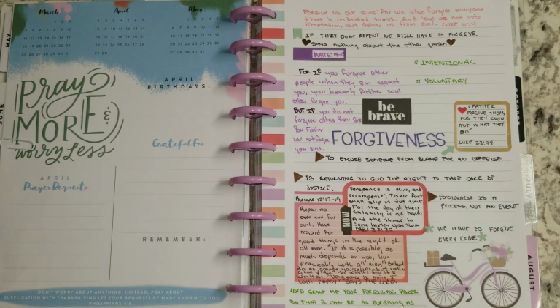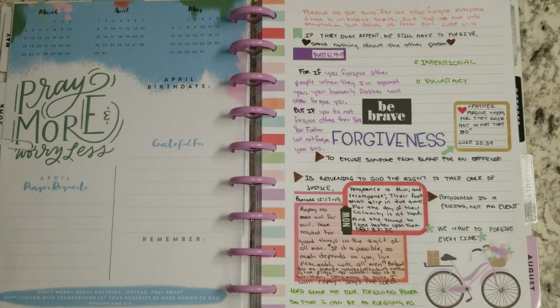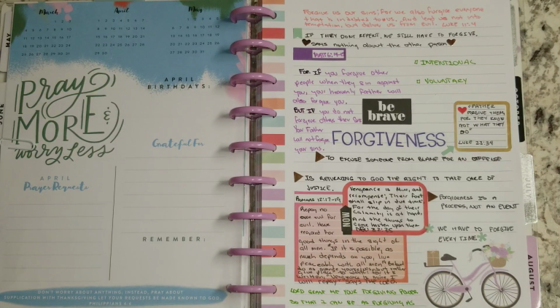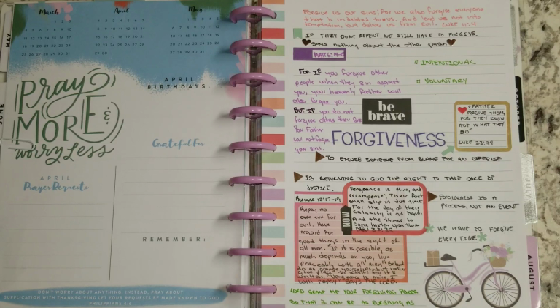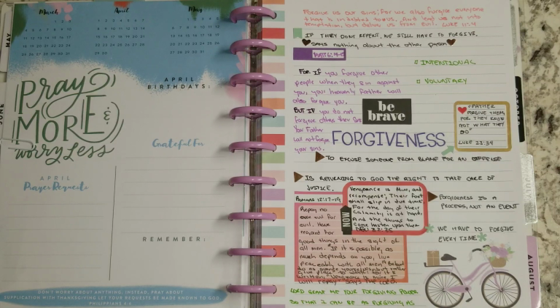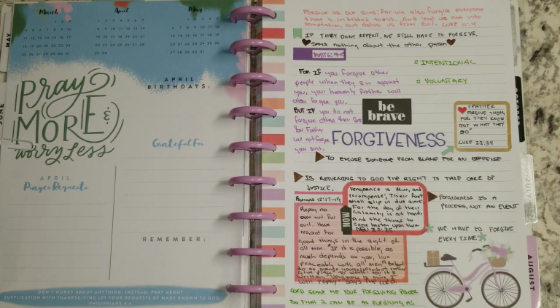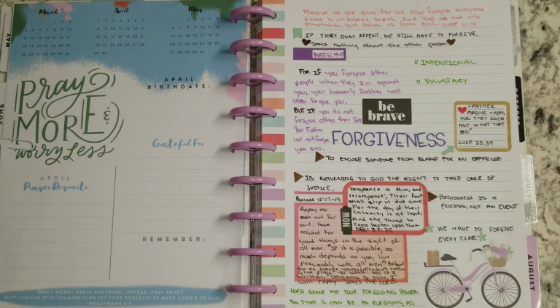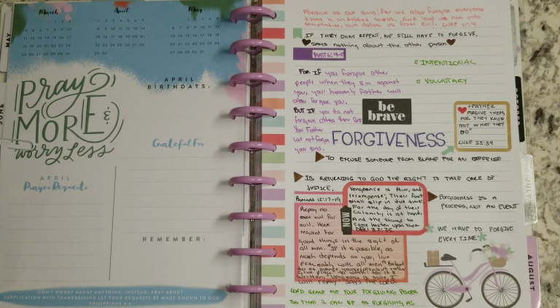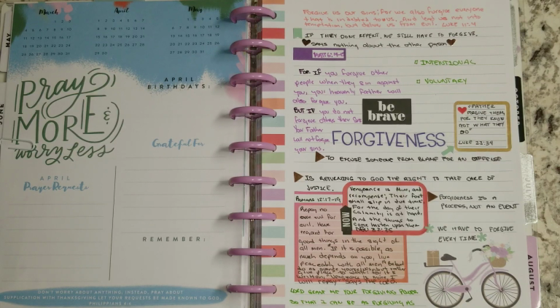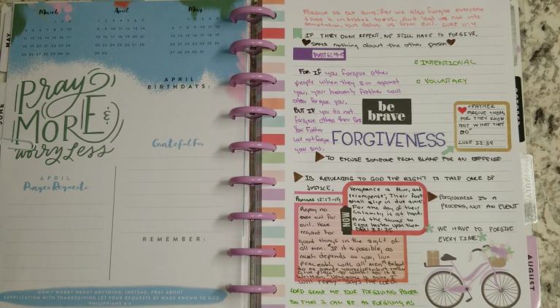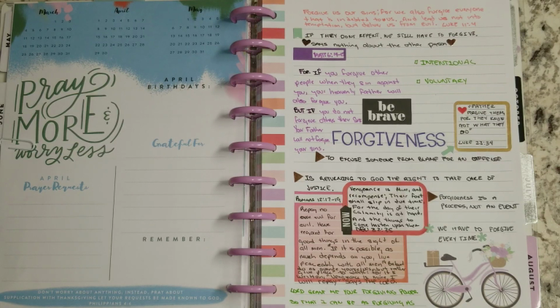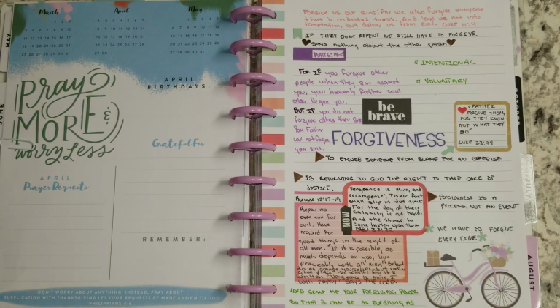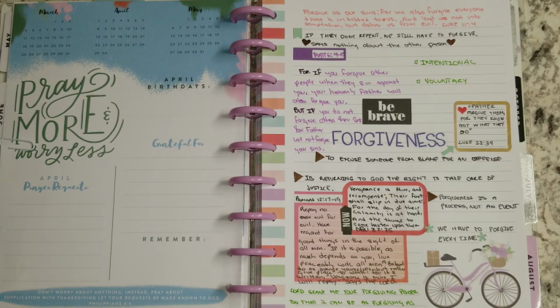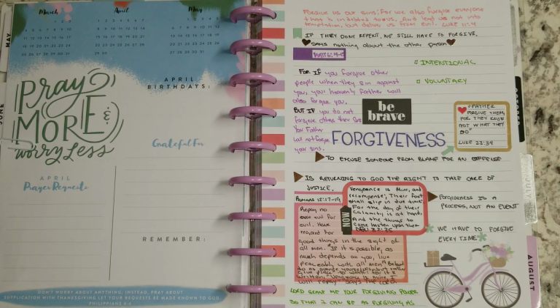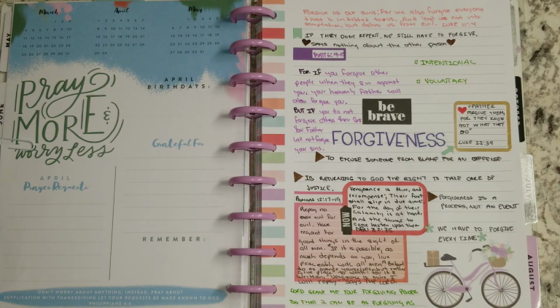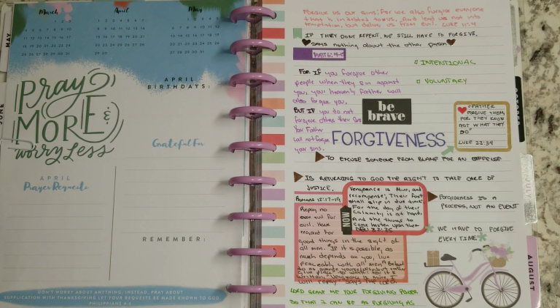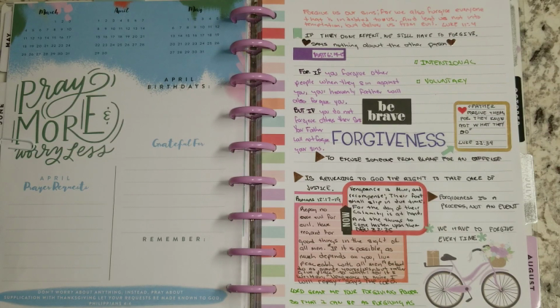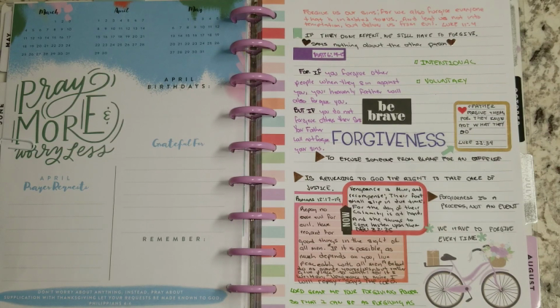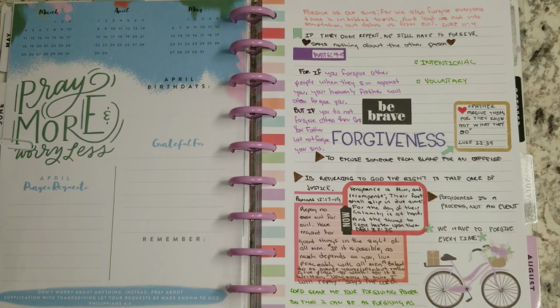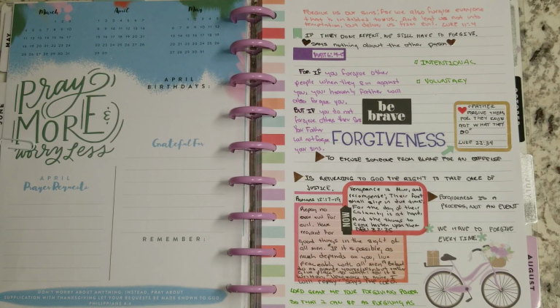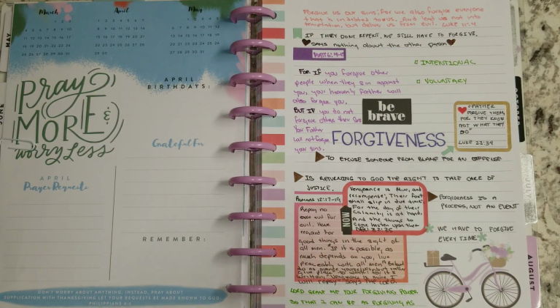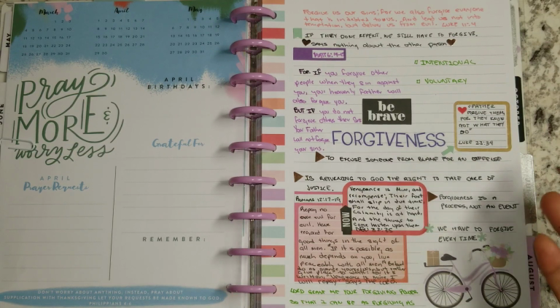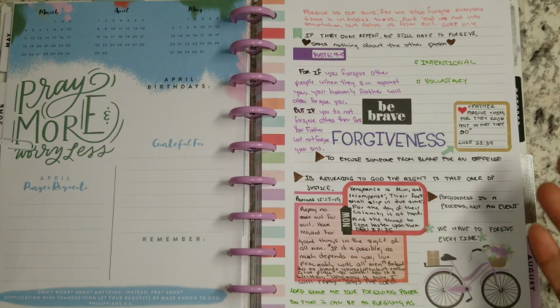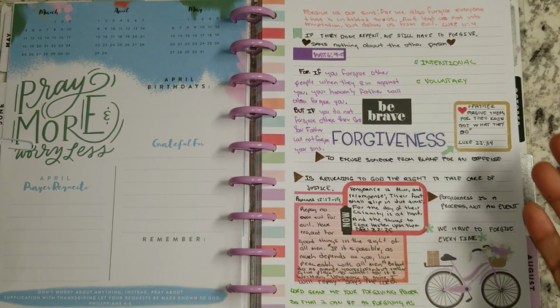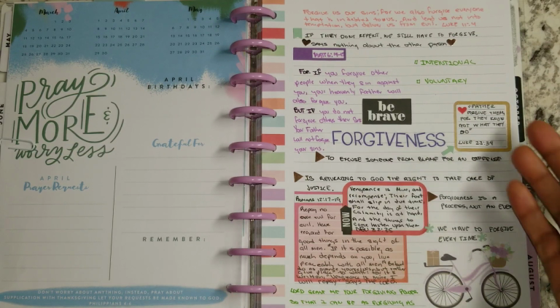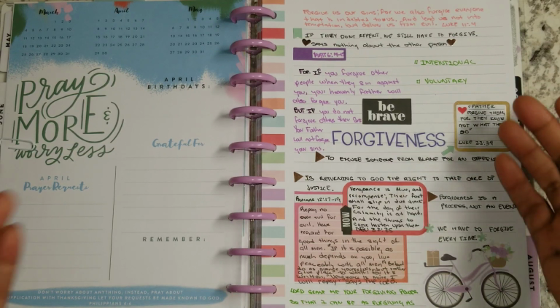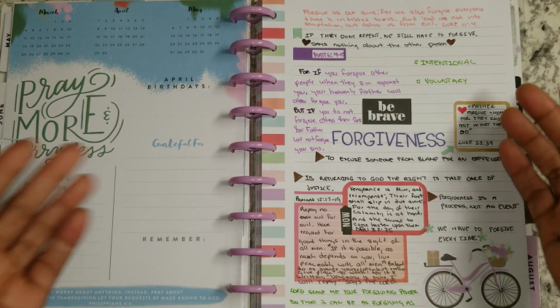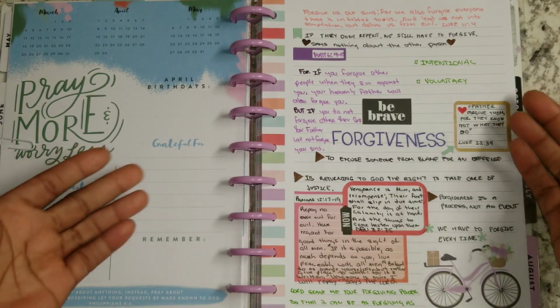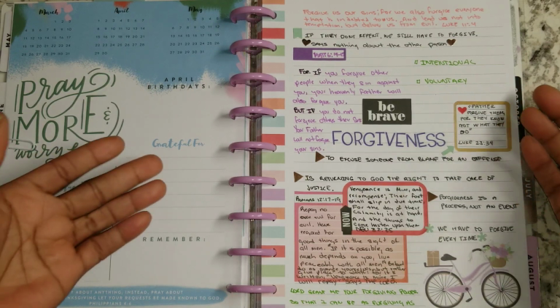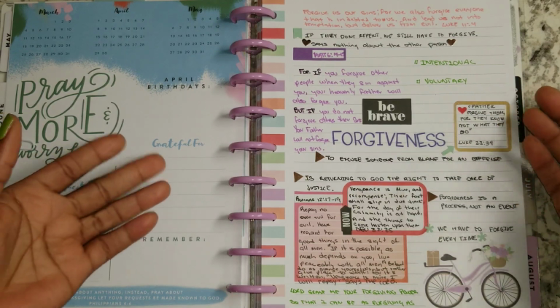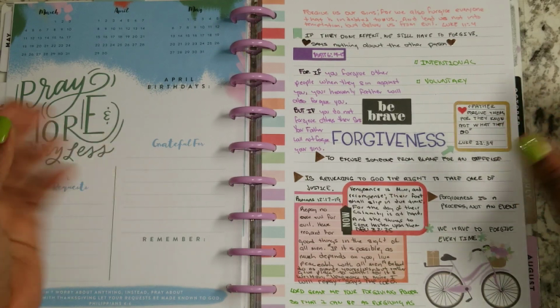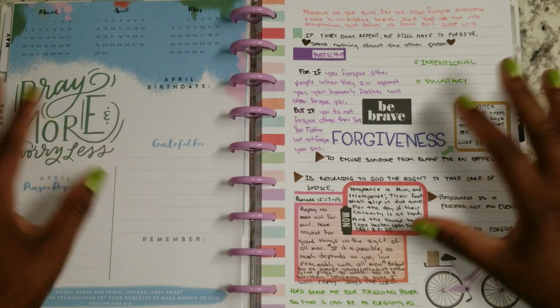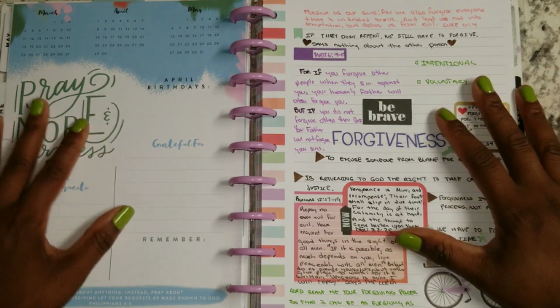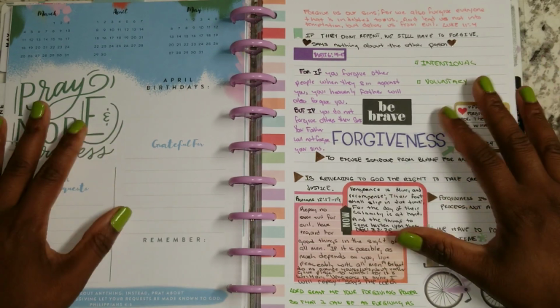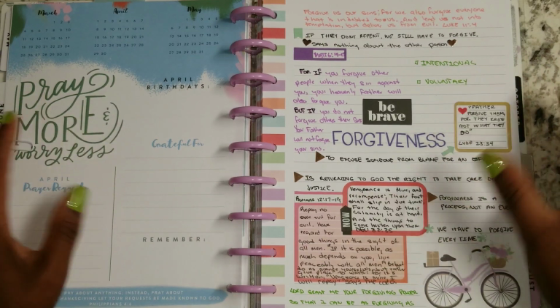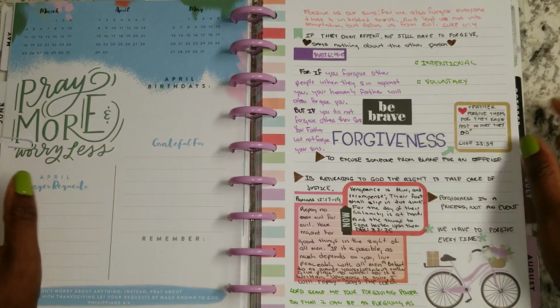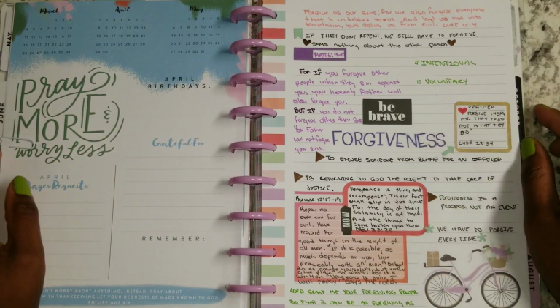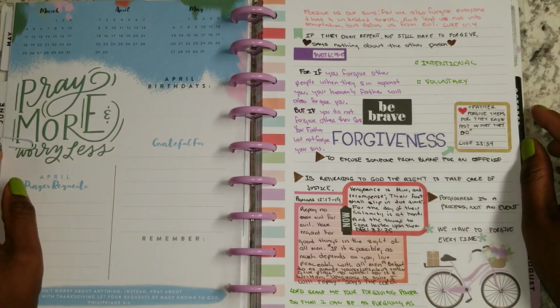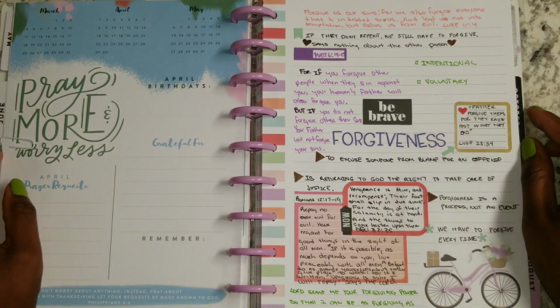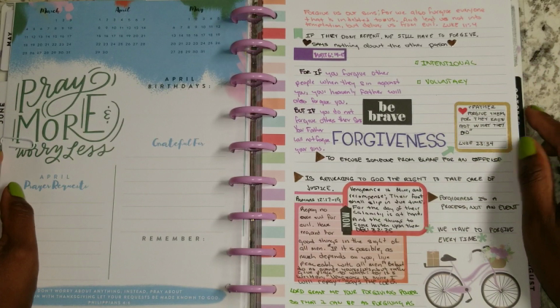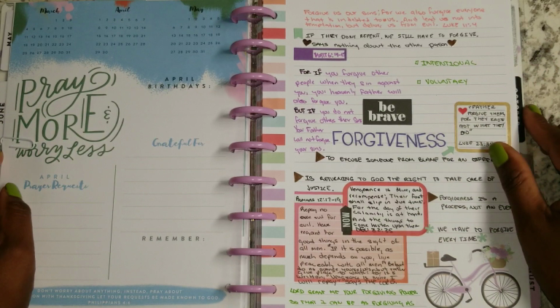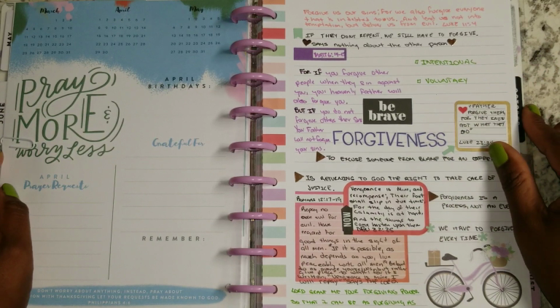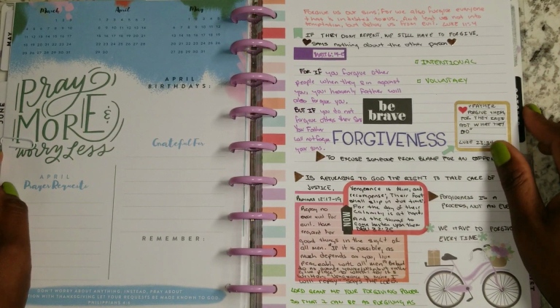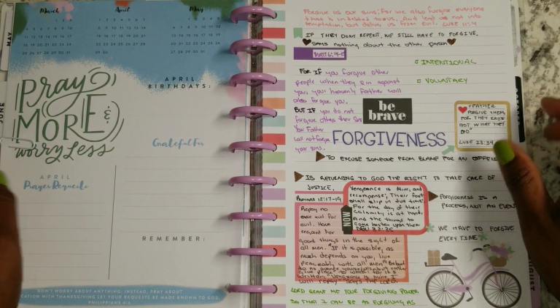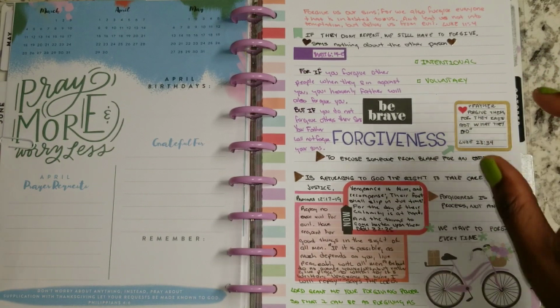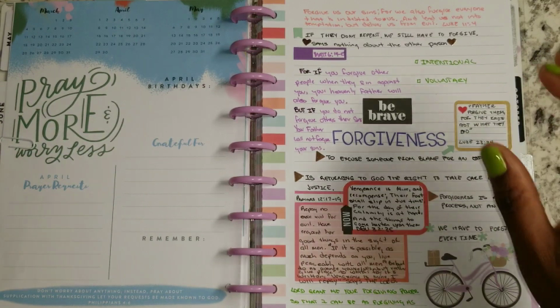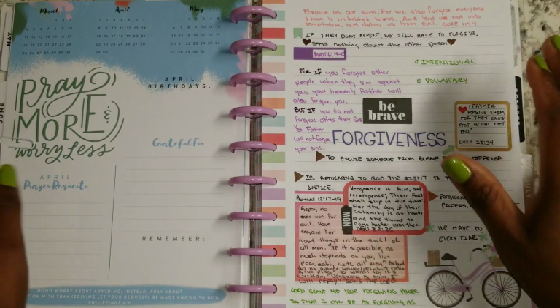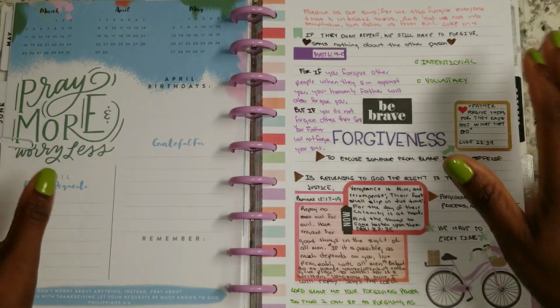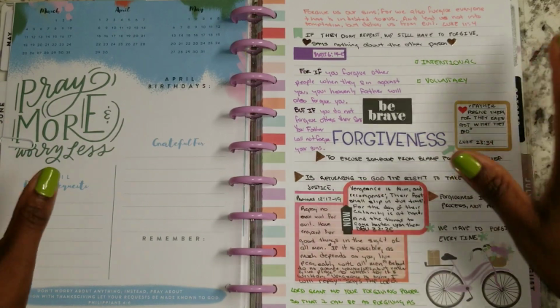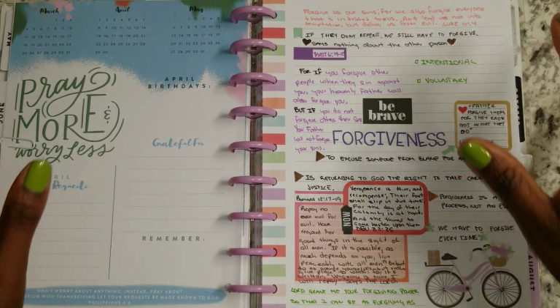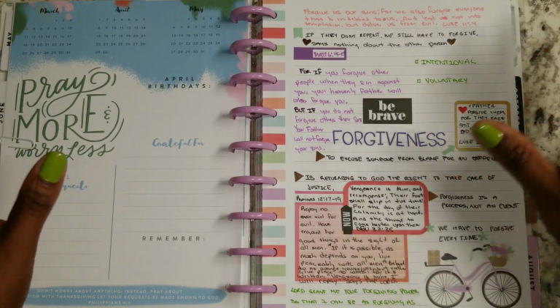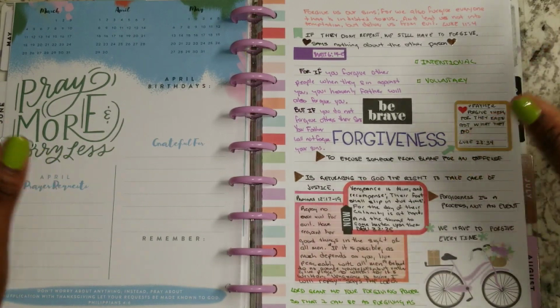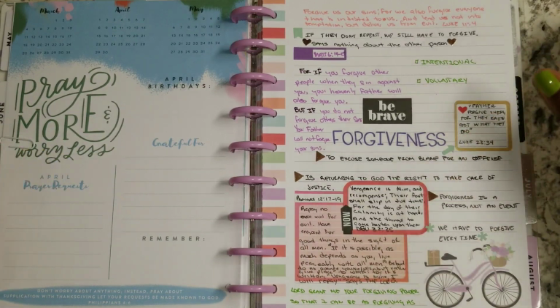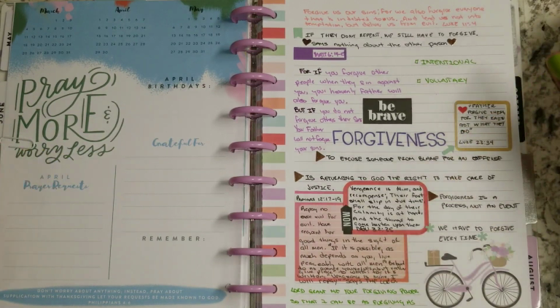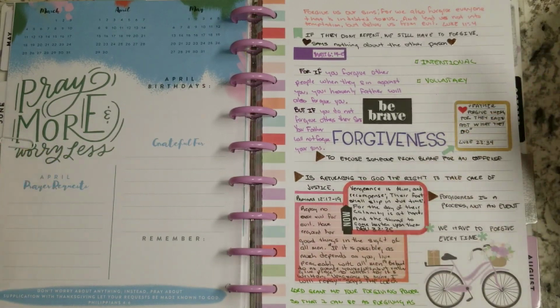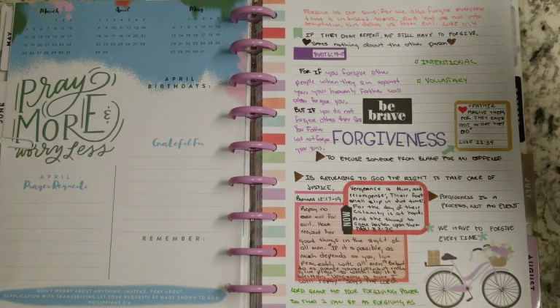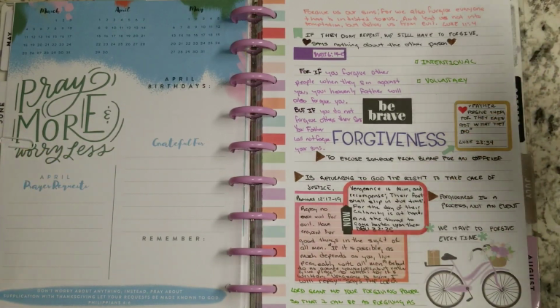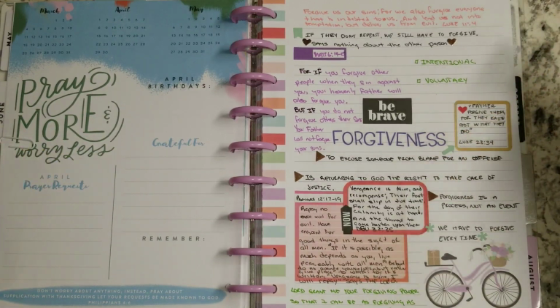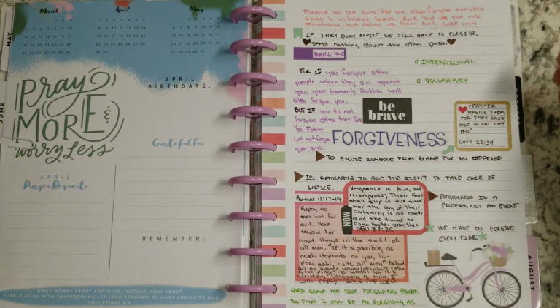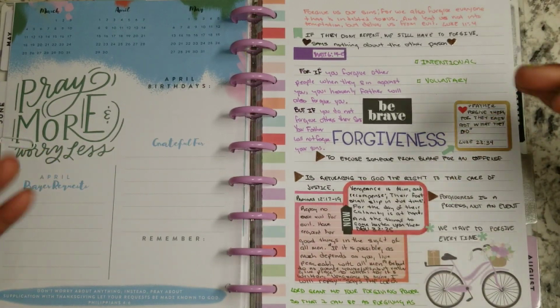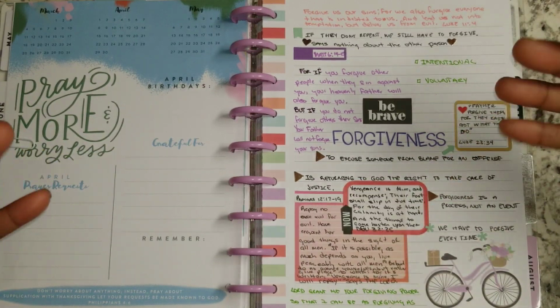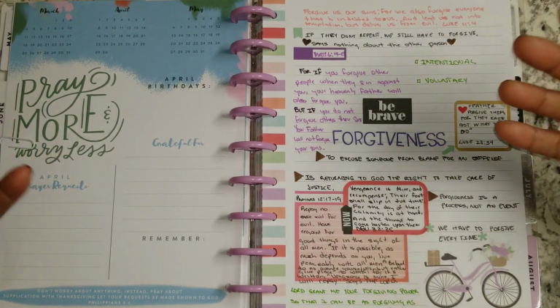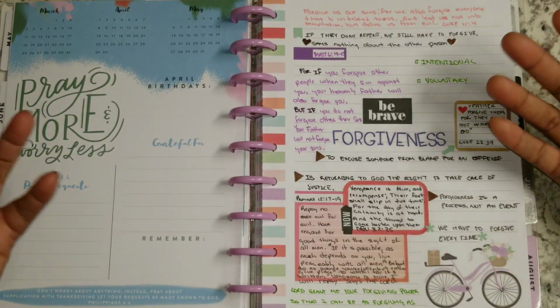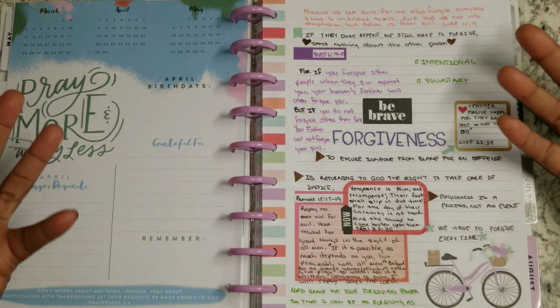Hi everybody, welcome back to my channel. This is Tamara the paper and pen girl. It is the 1st of June.